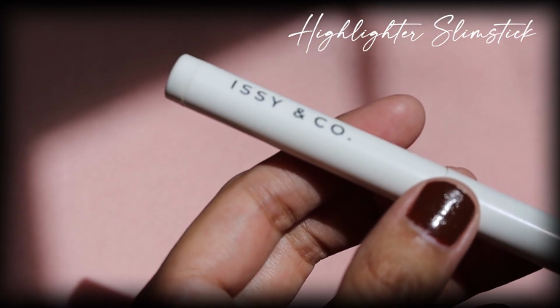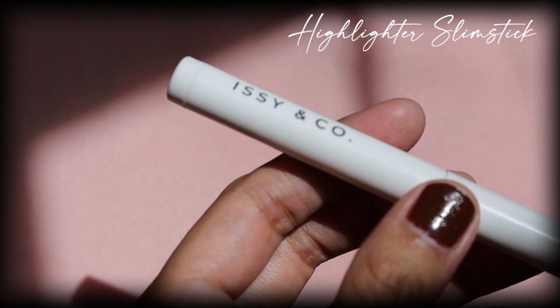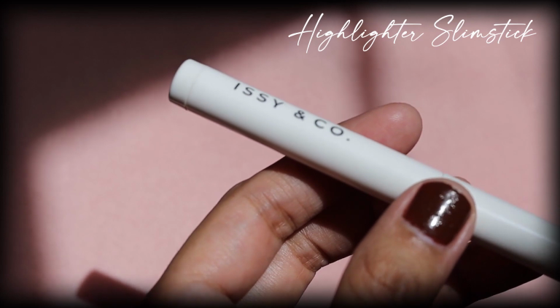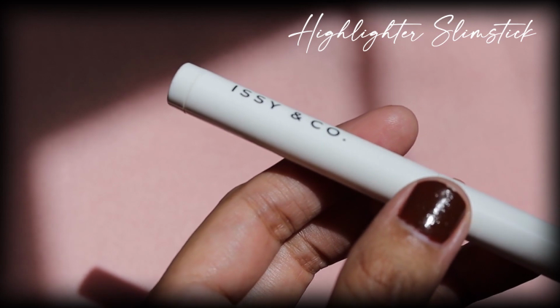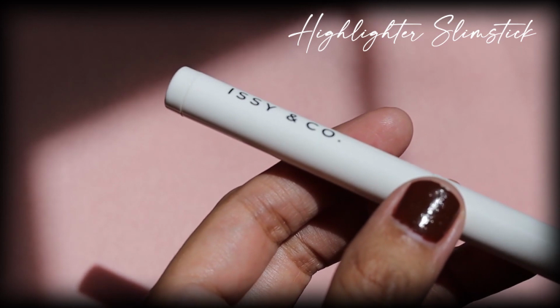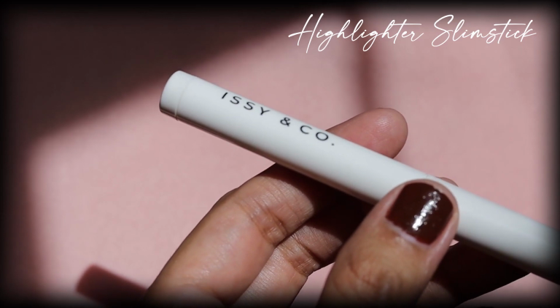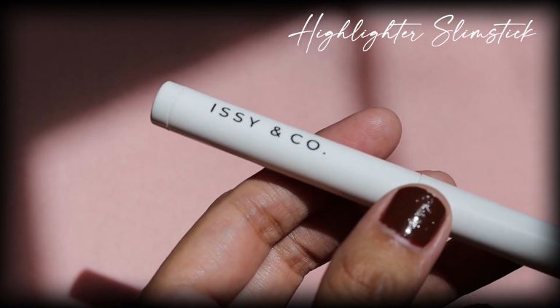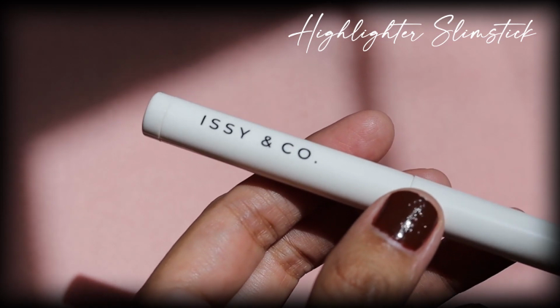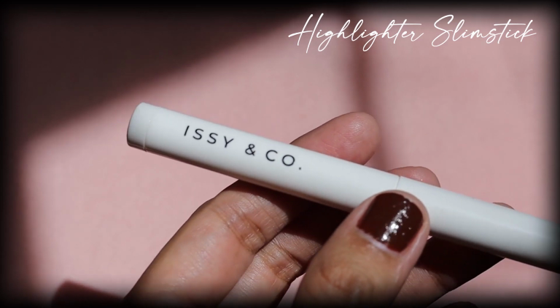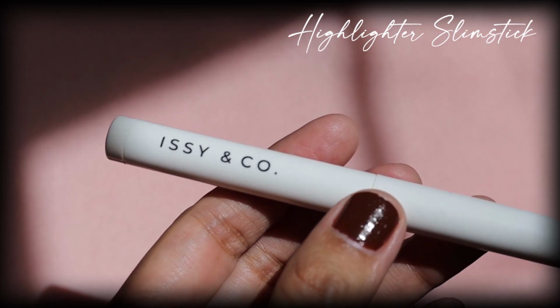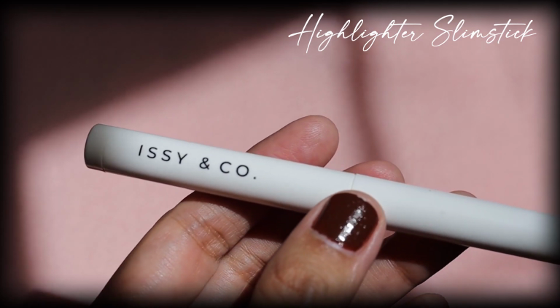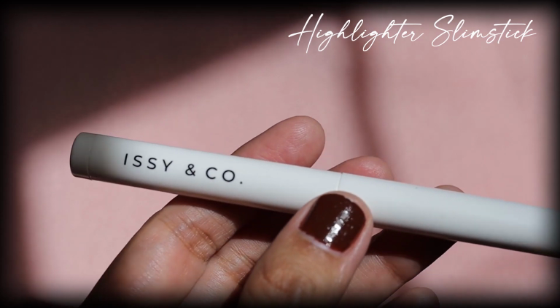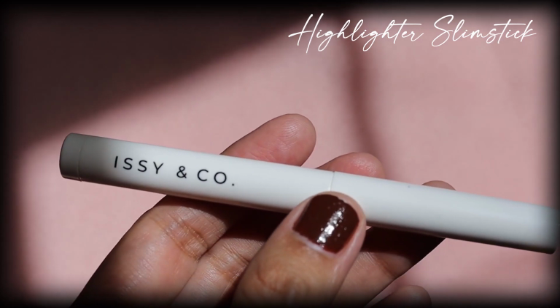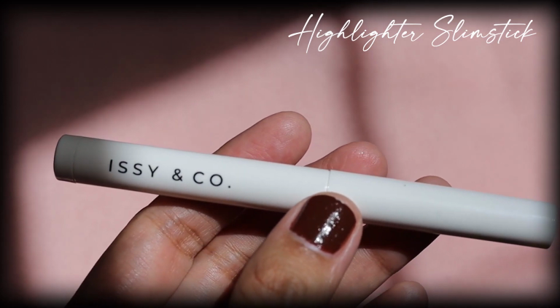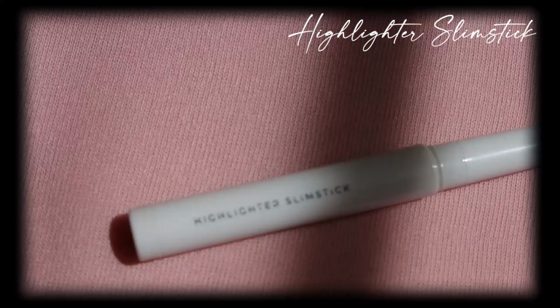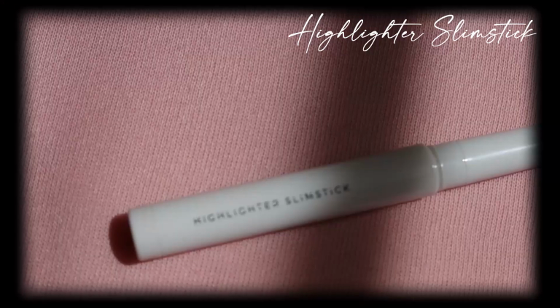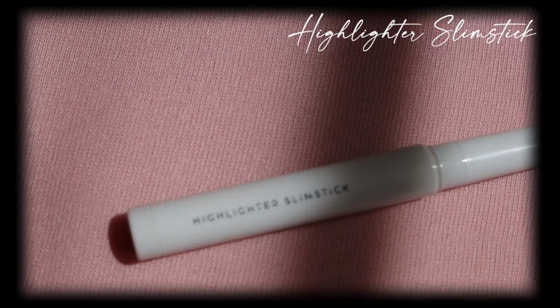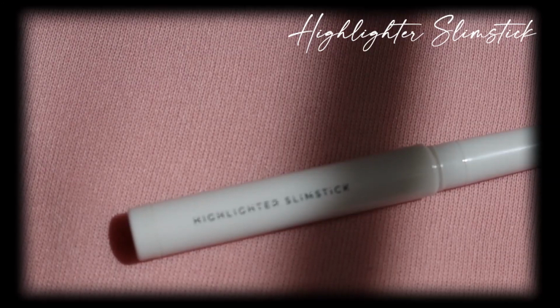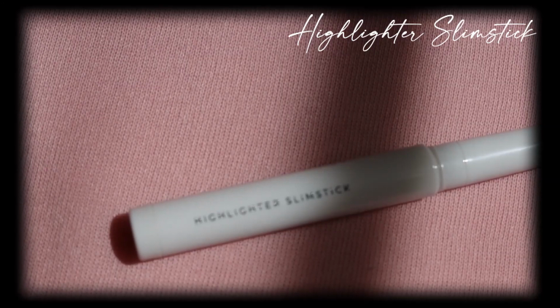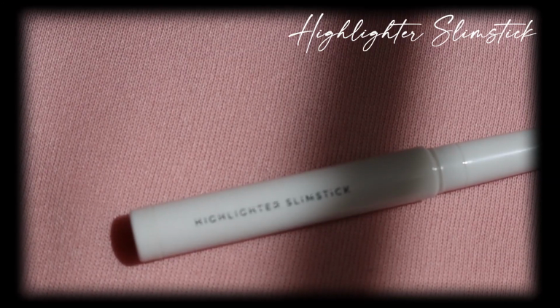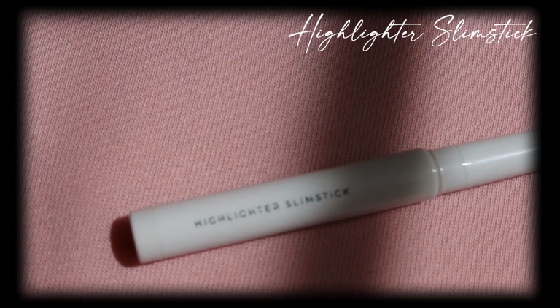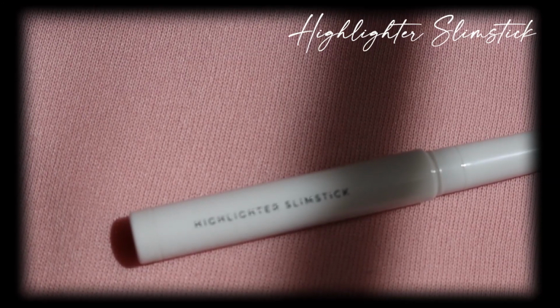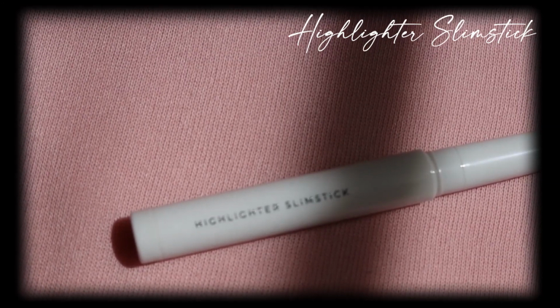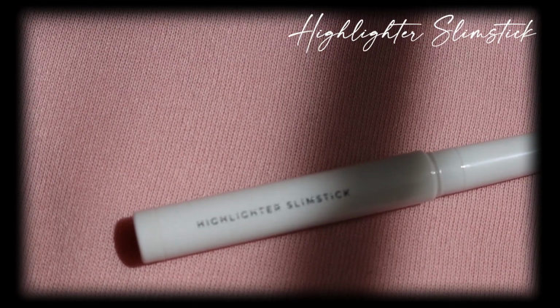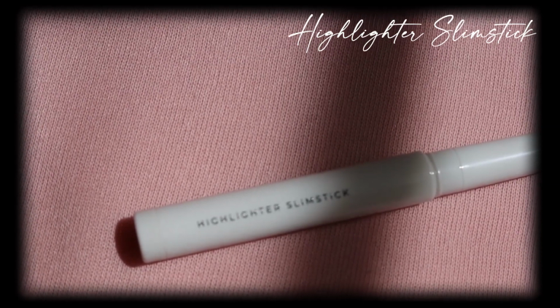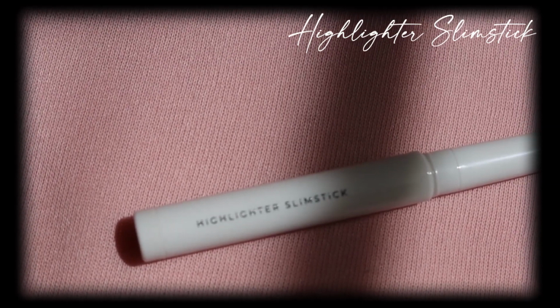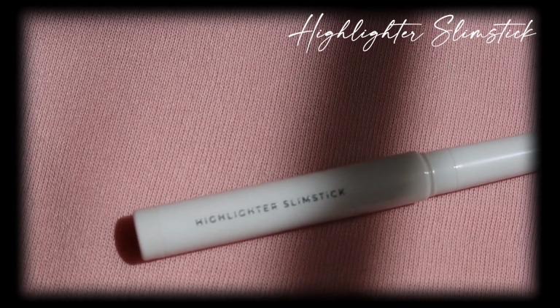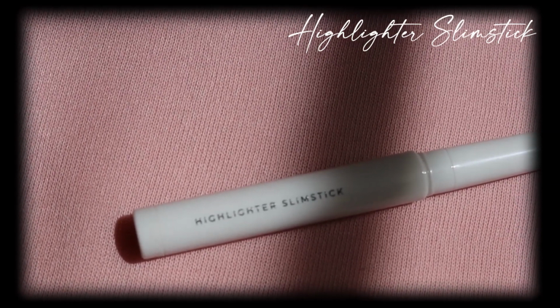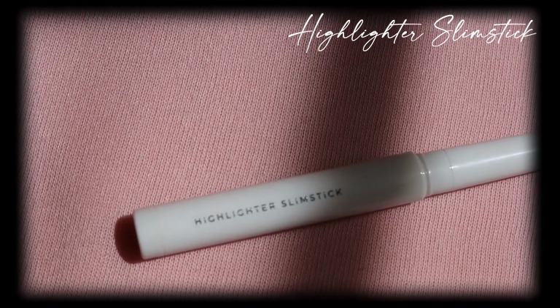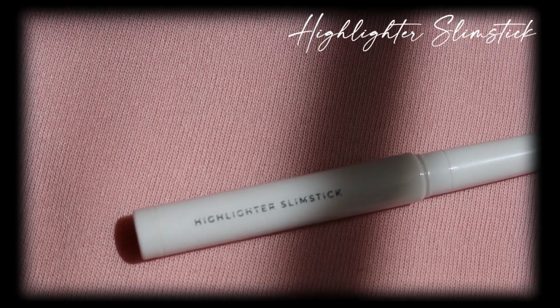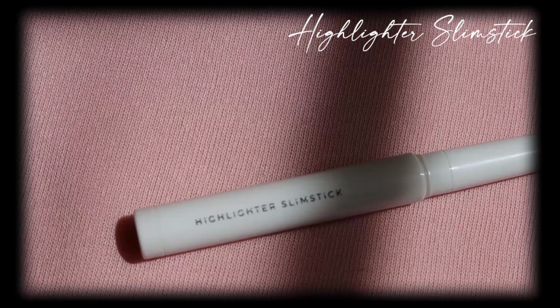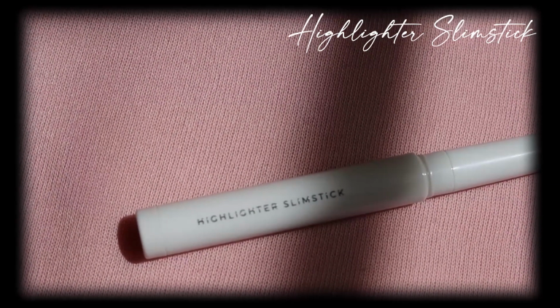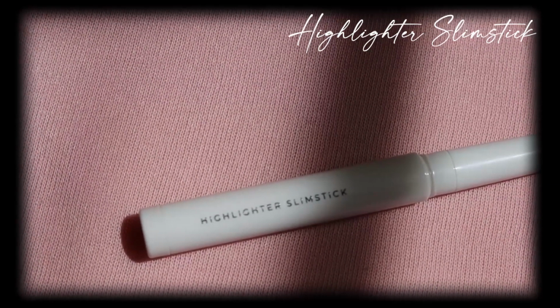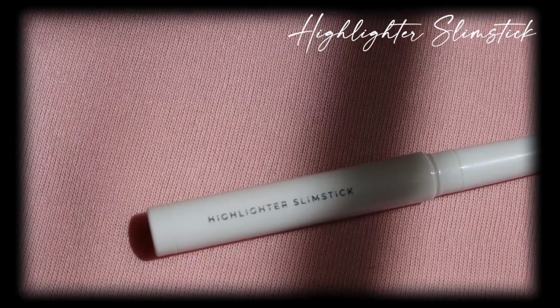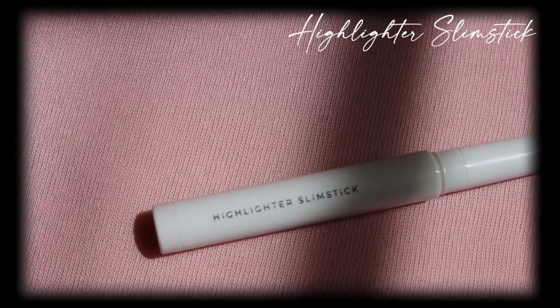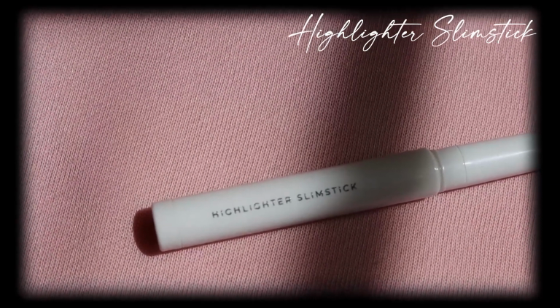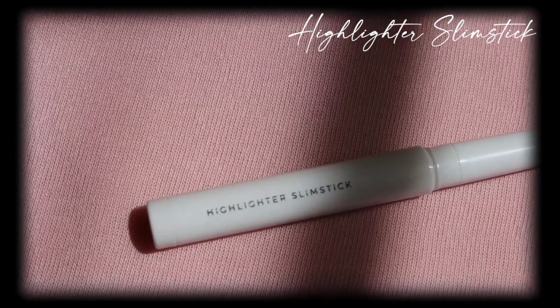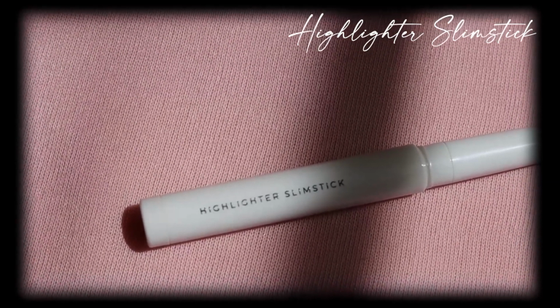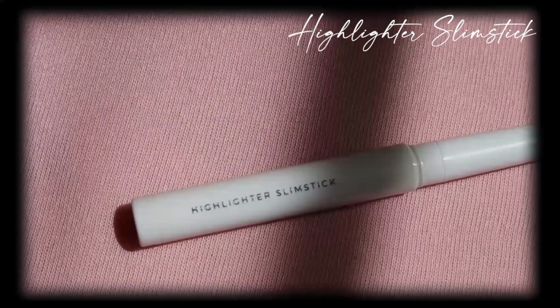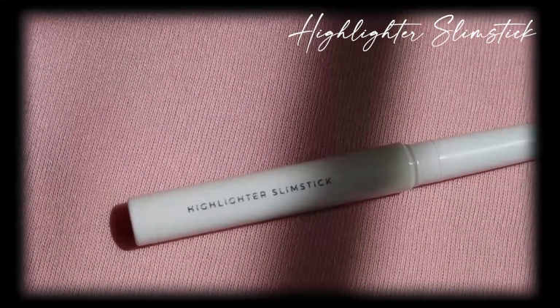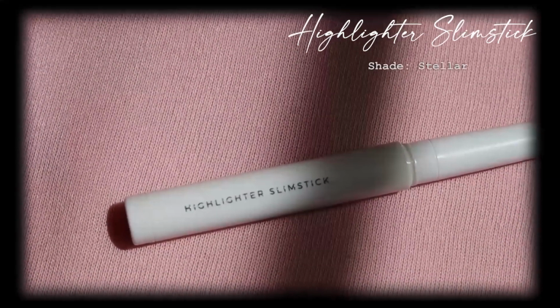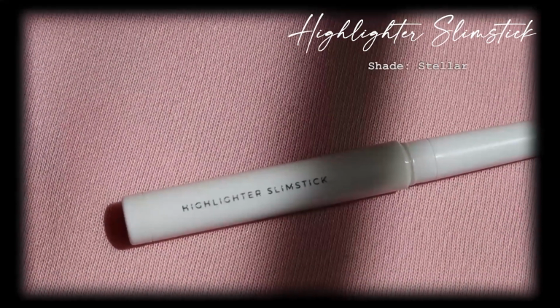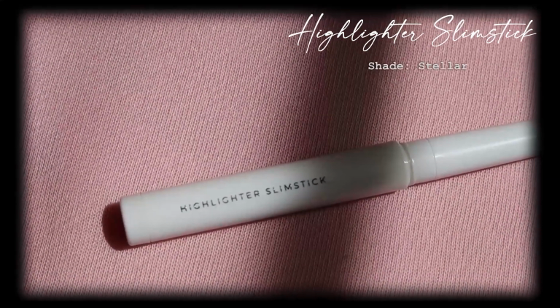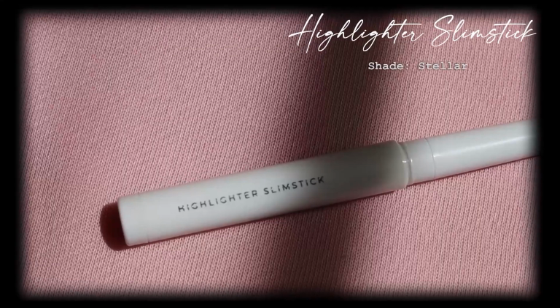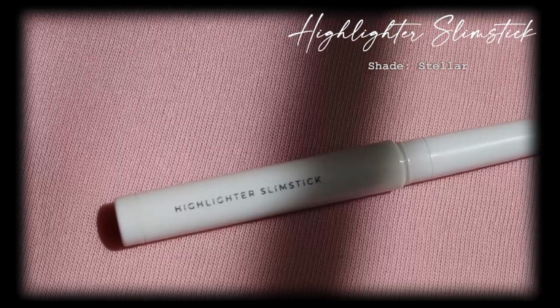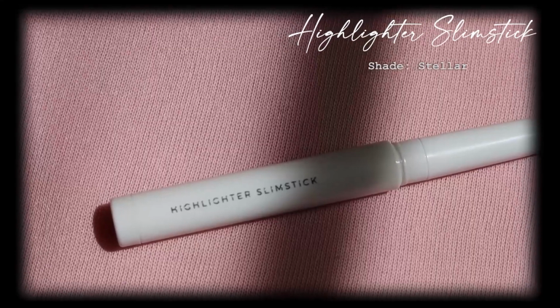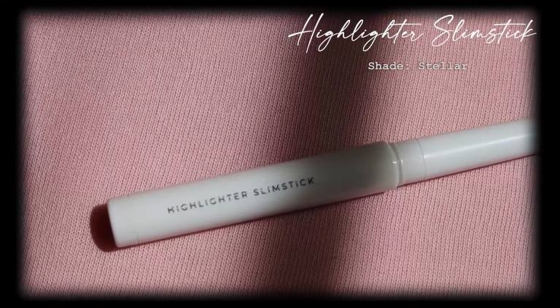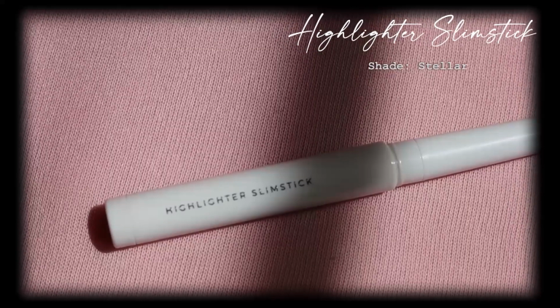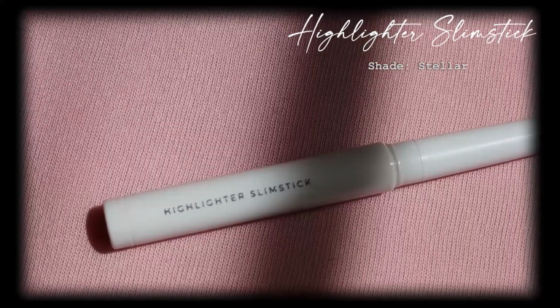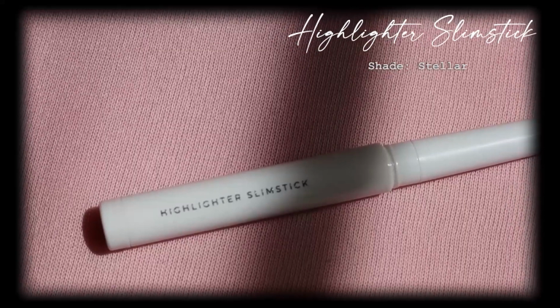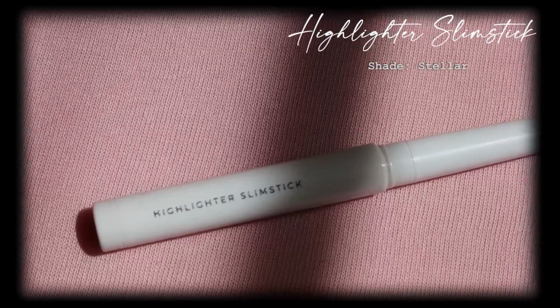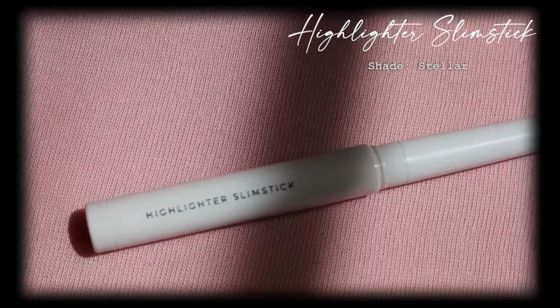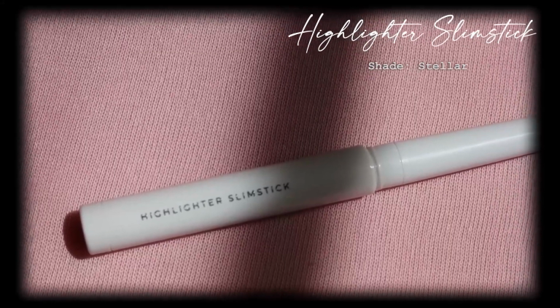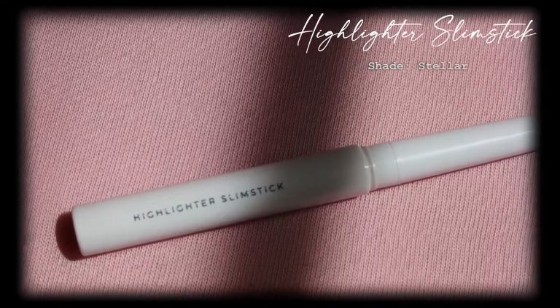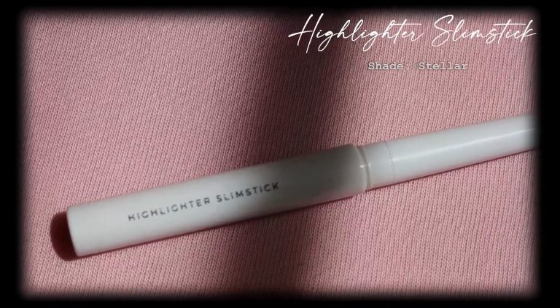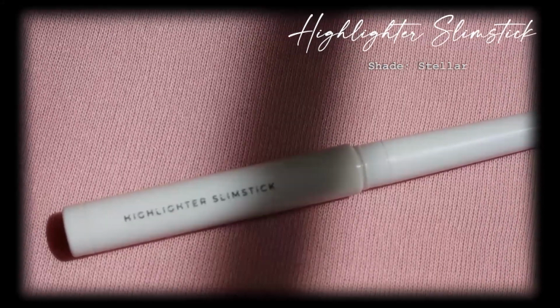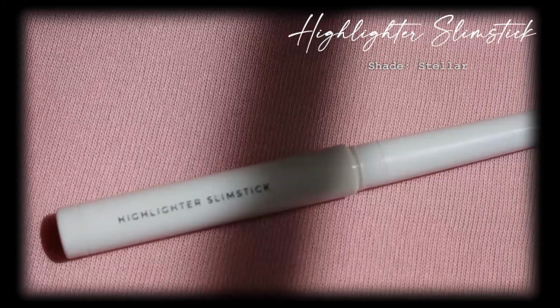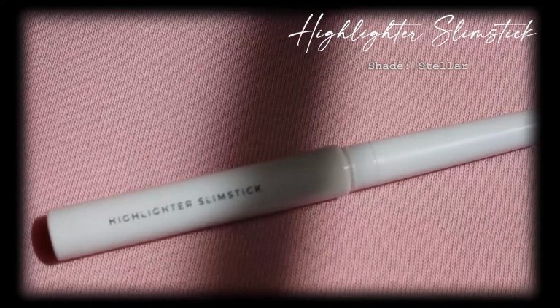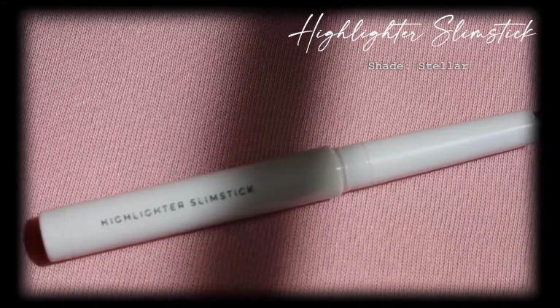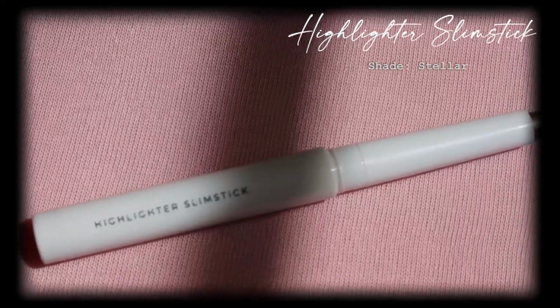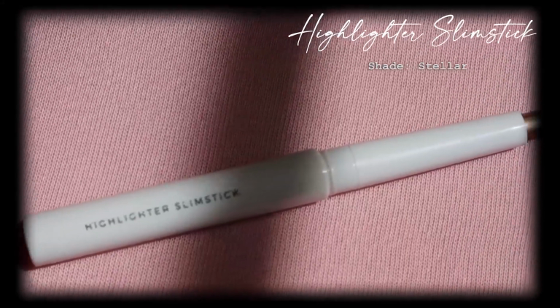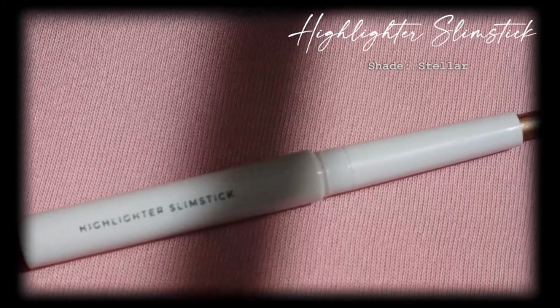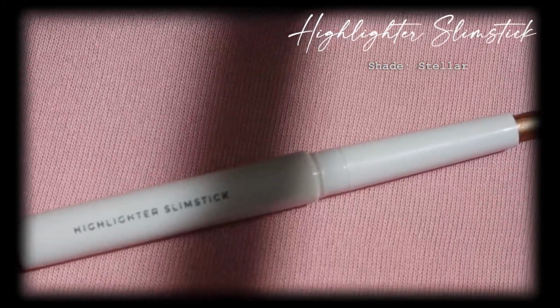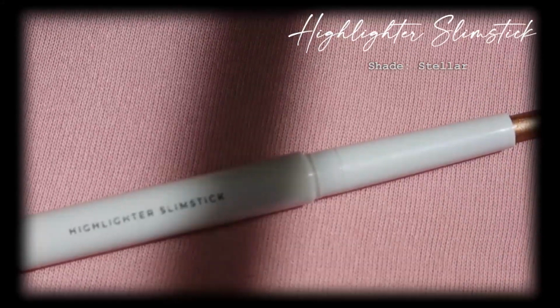For the Highlighter Slim Stick, I chose the shade Stellar. This highlighter has a cream texture that is easy to apply on the face, creating a natural look.